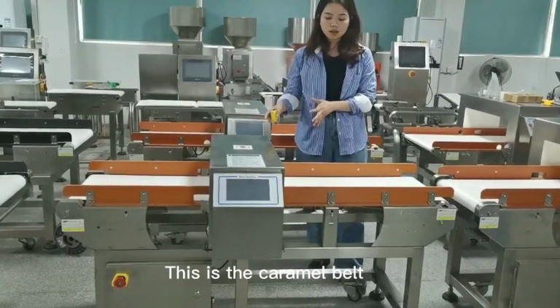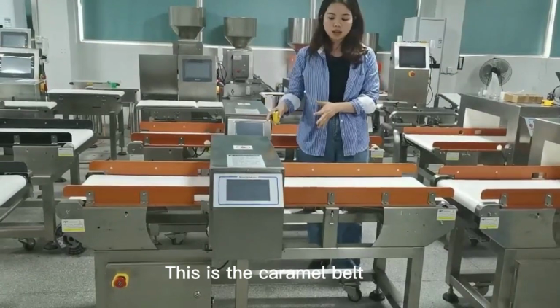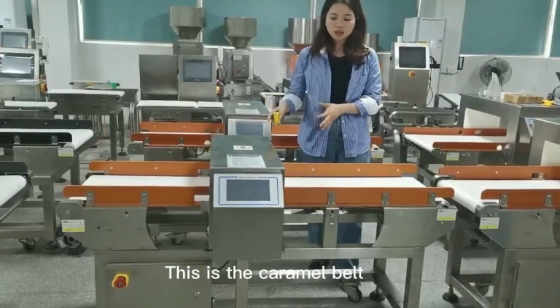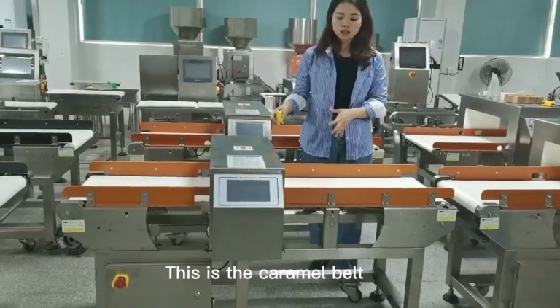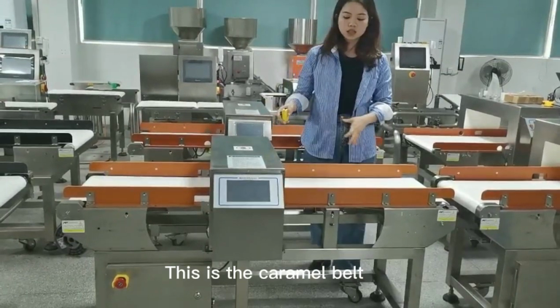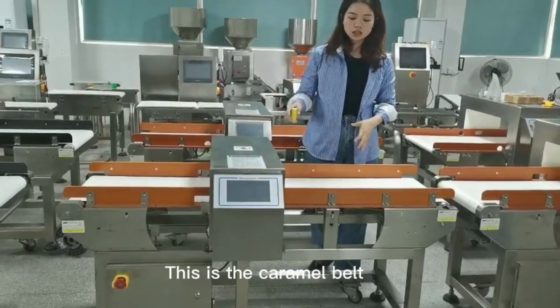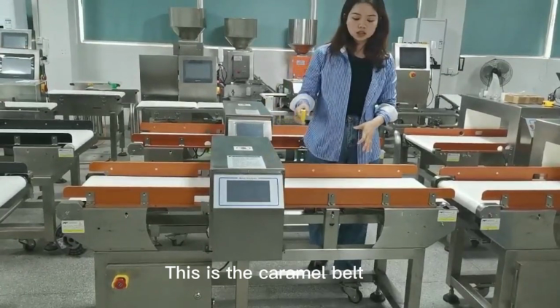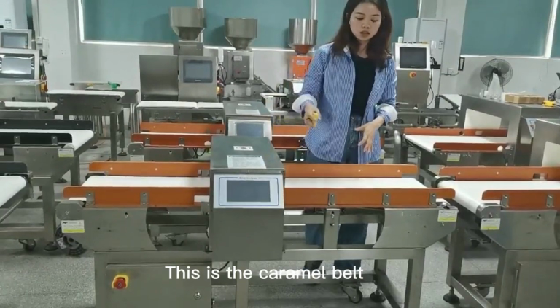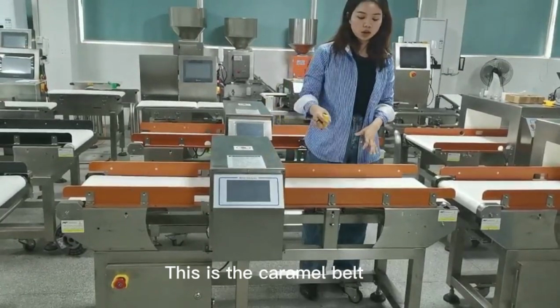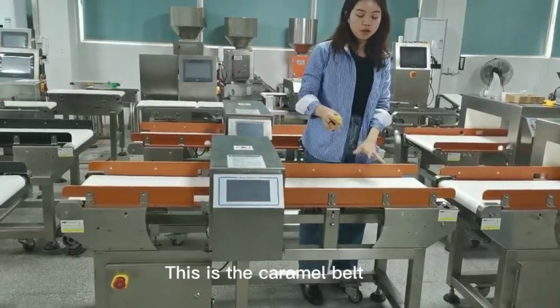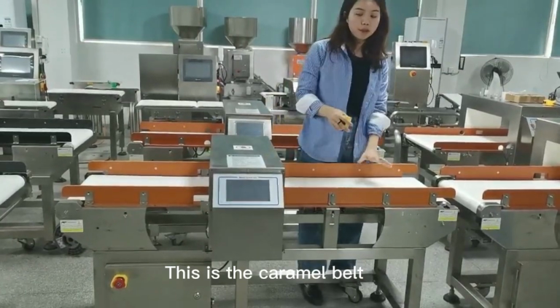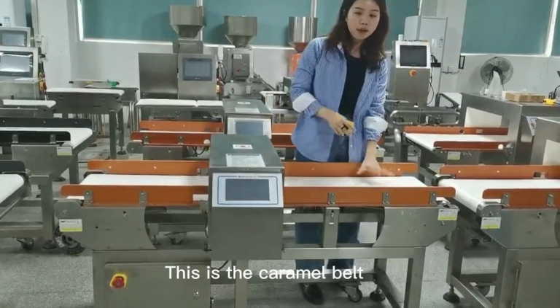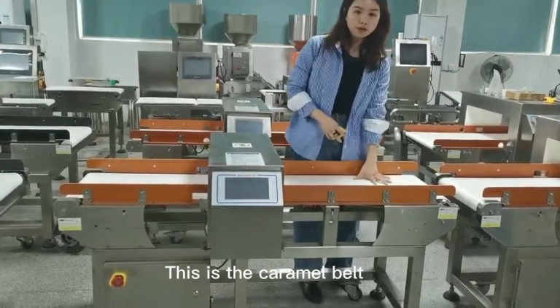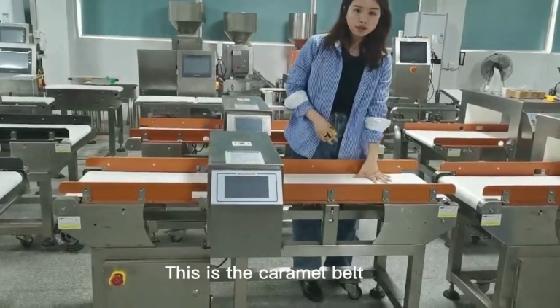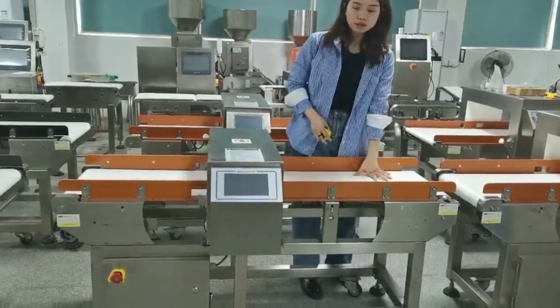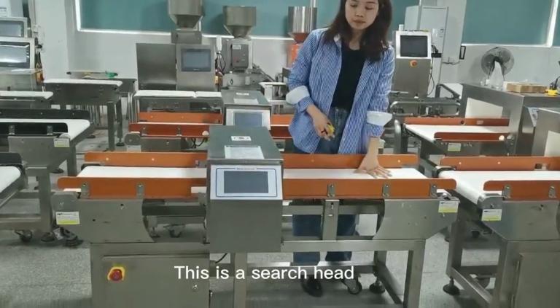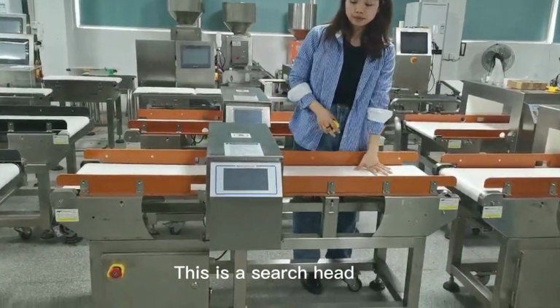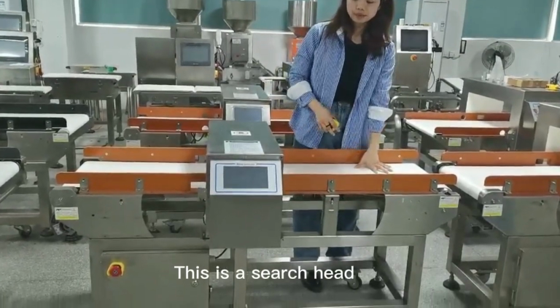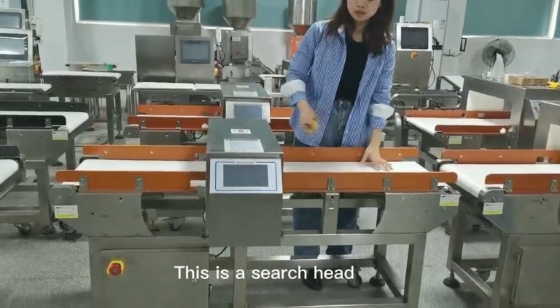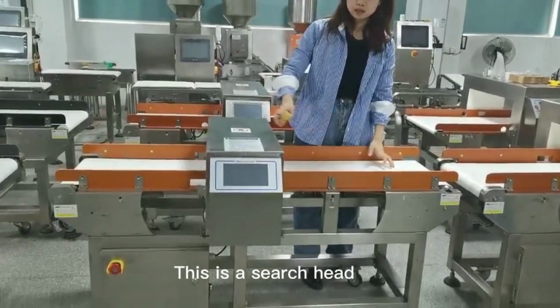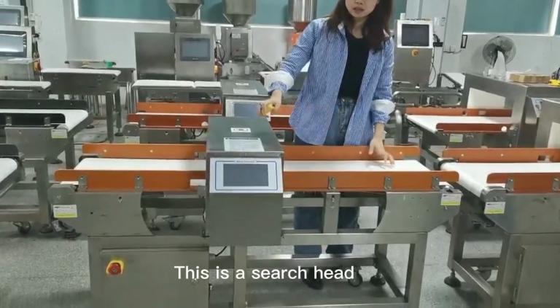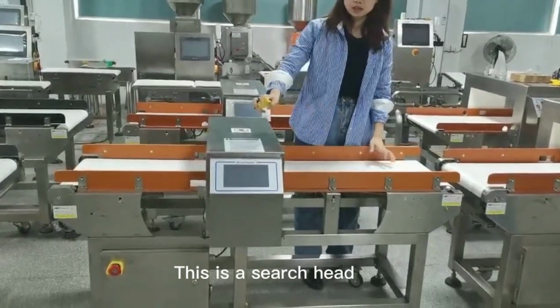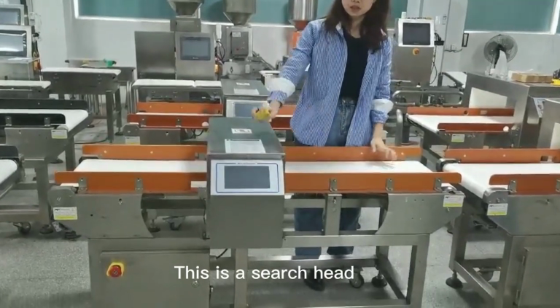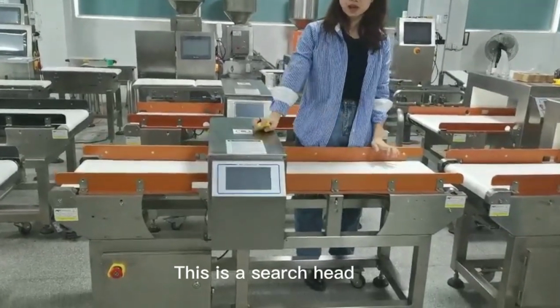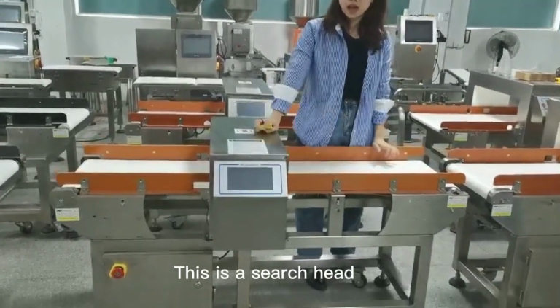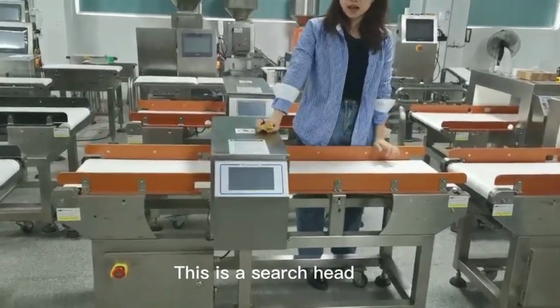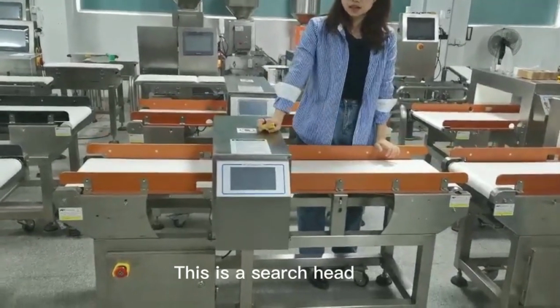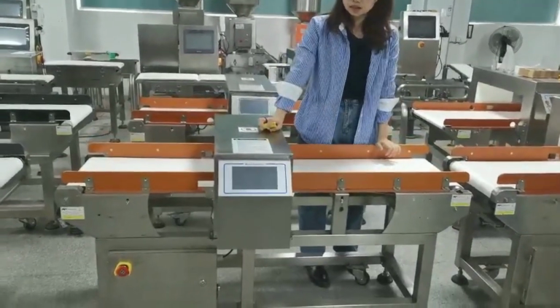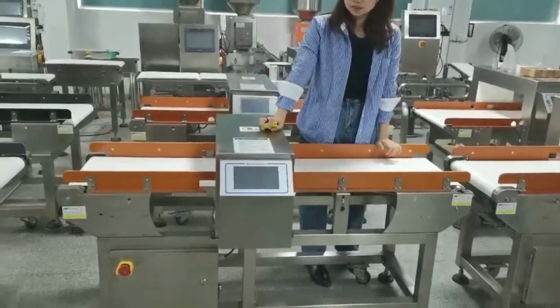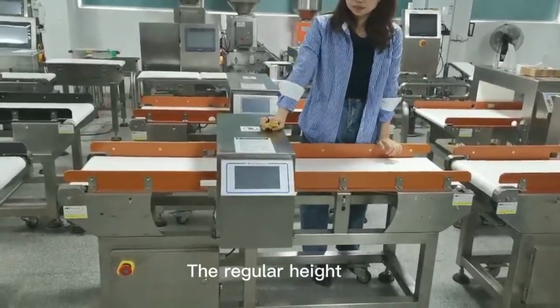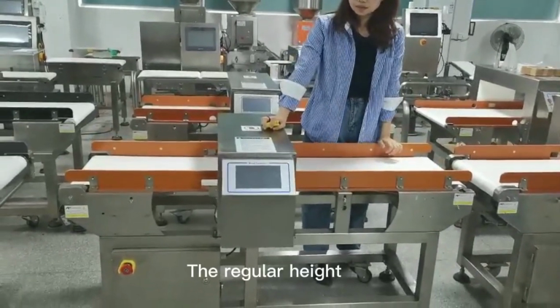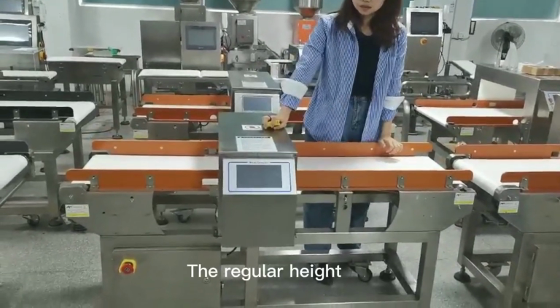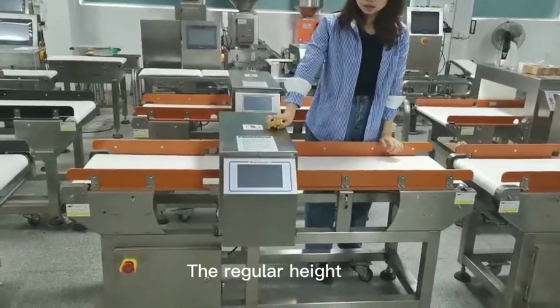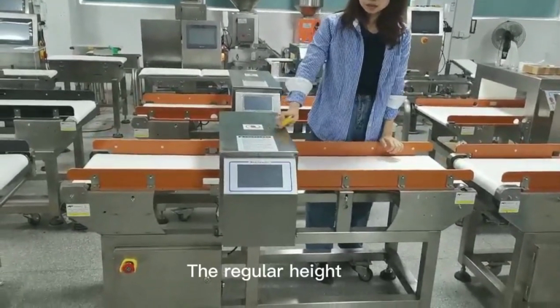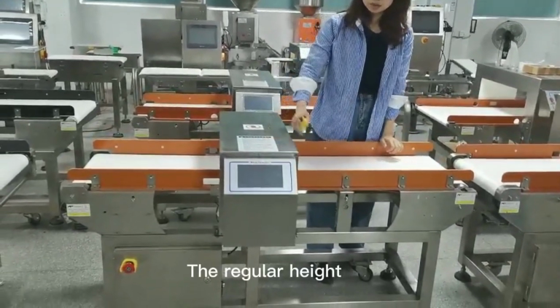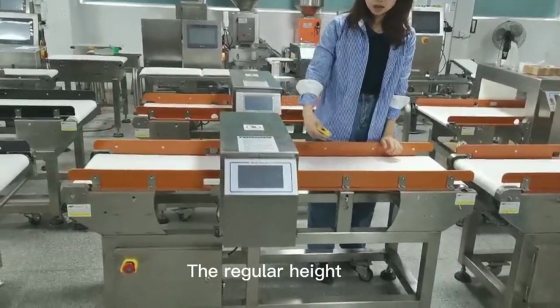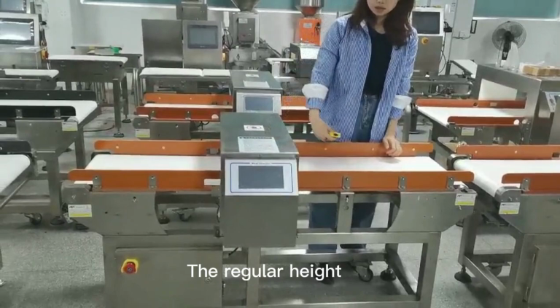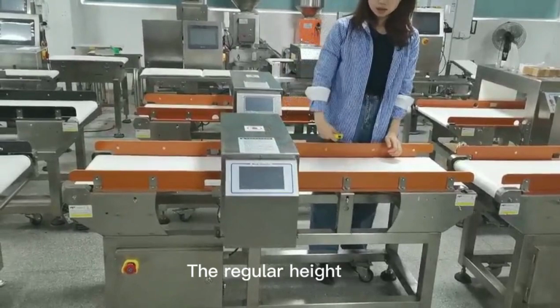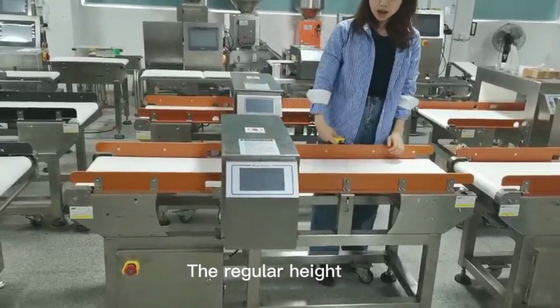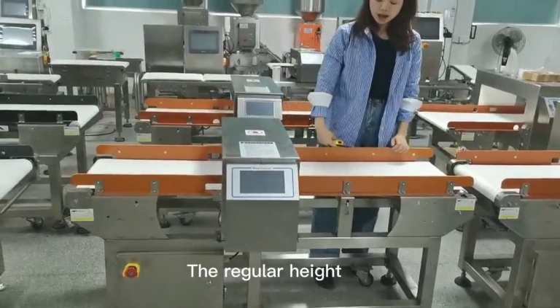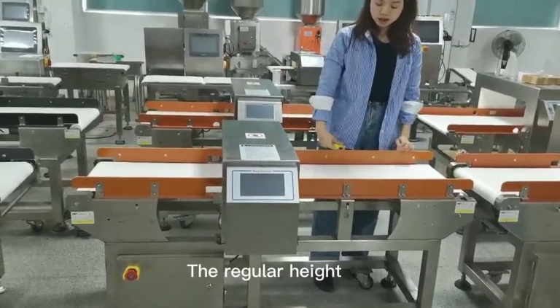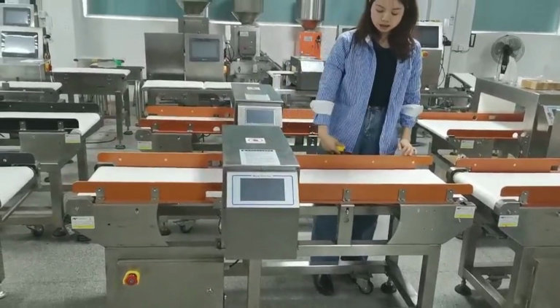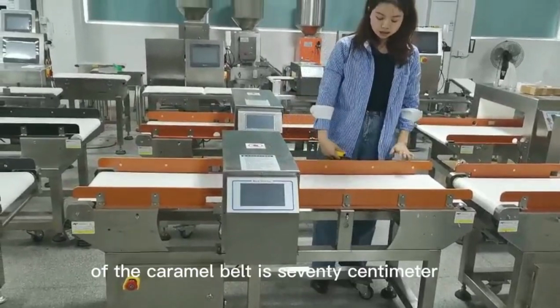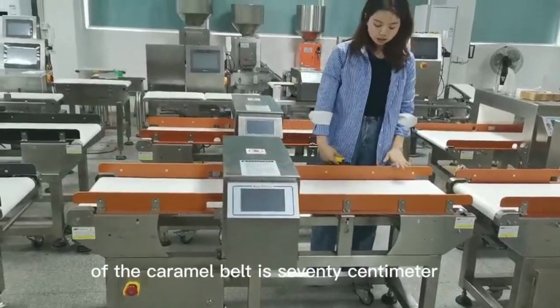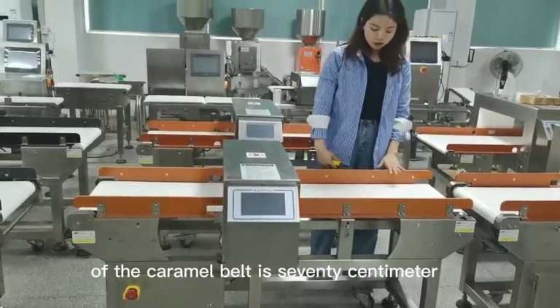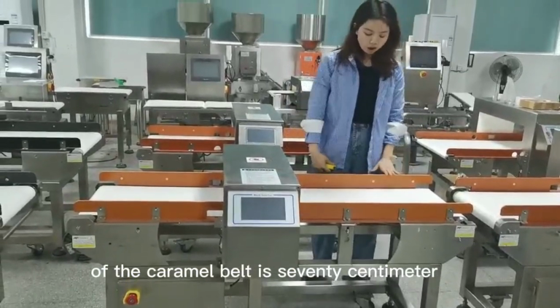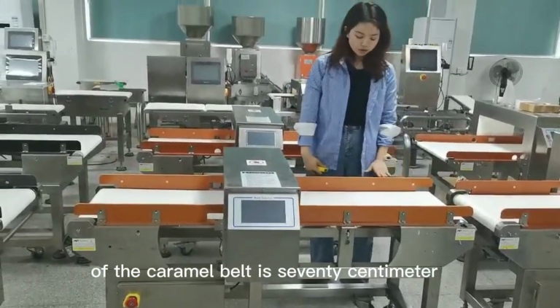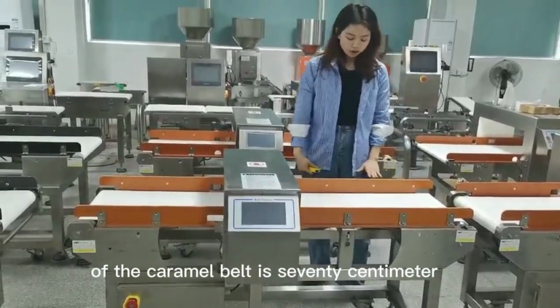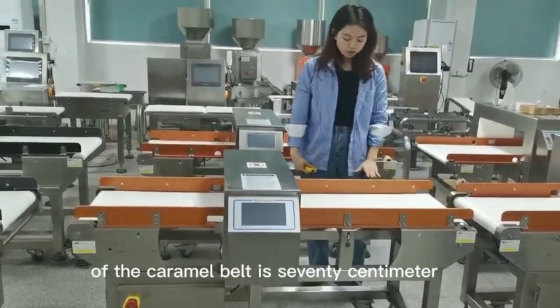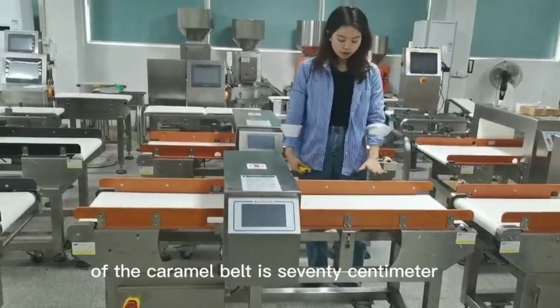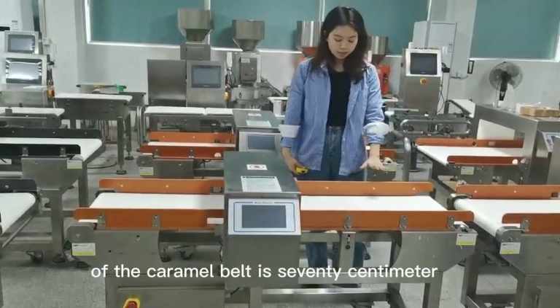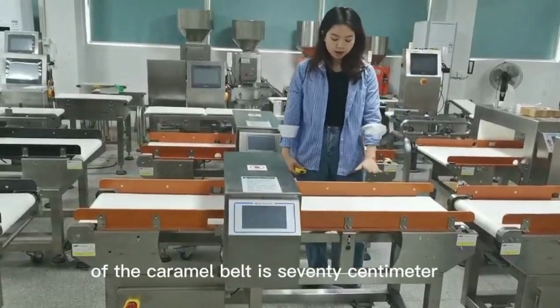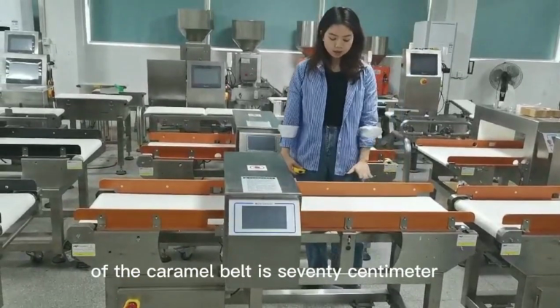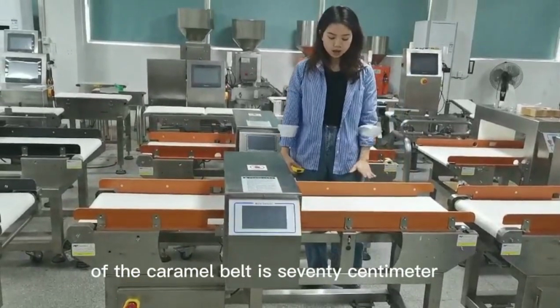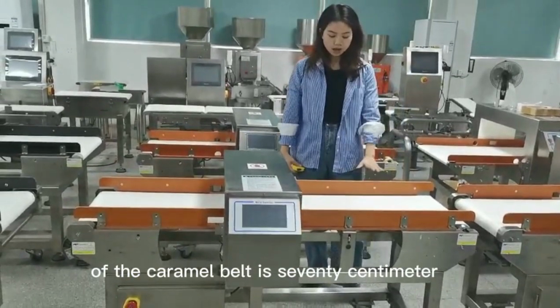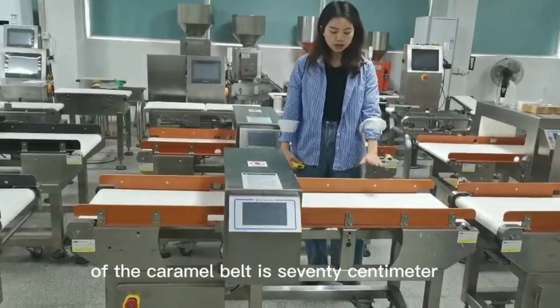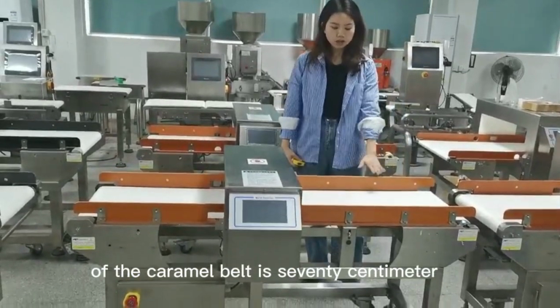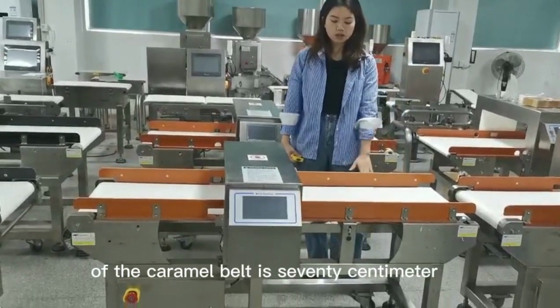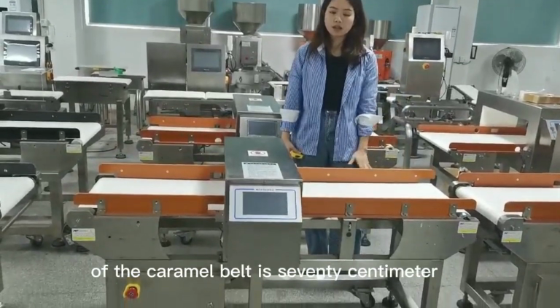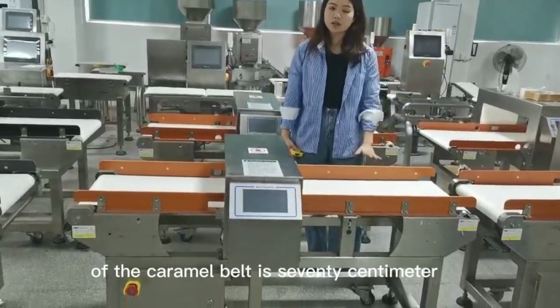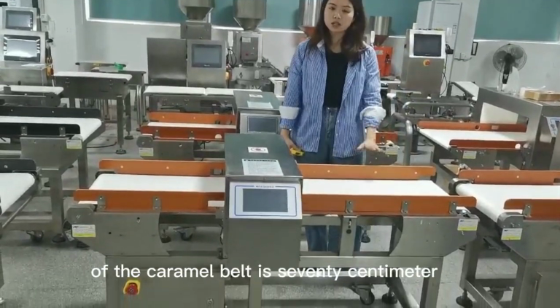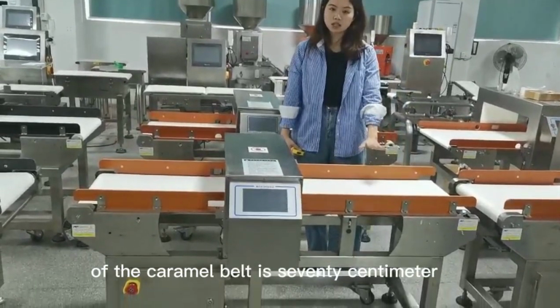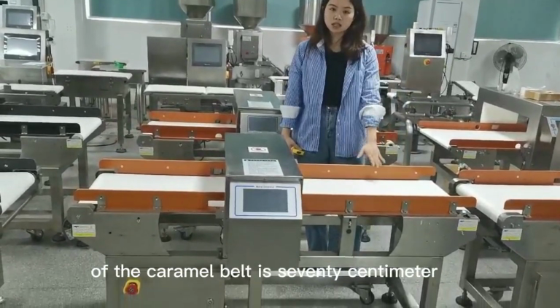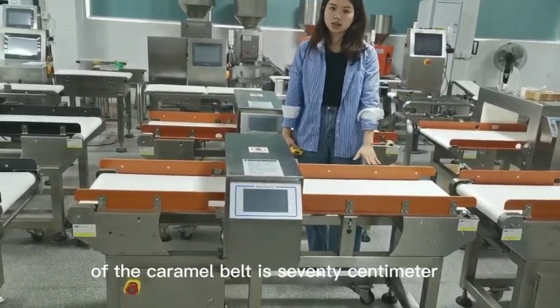This is the conveyor belt, this is the third head. The regular height of the conveyor belt is 70cm.